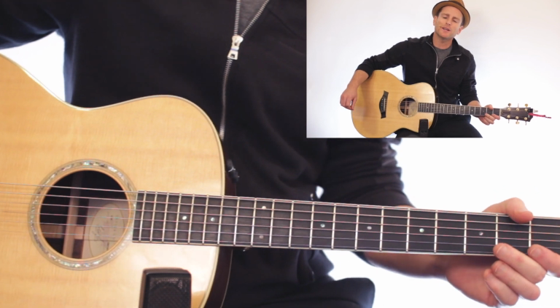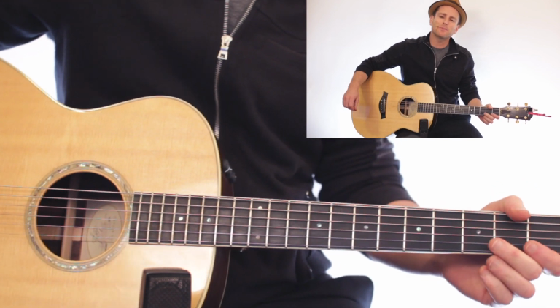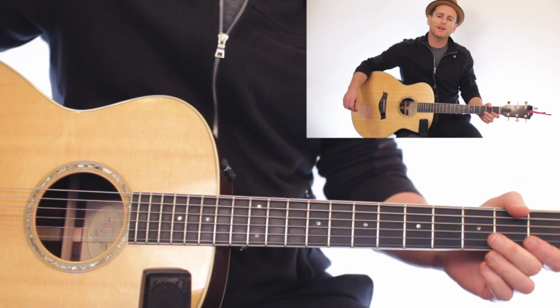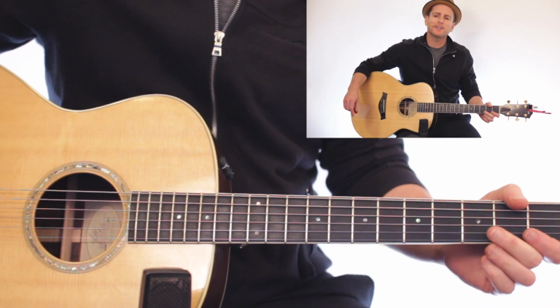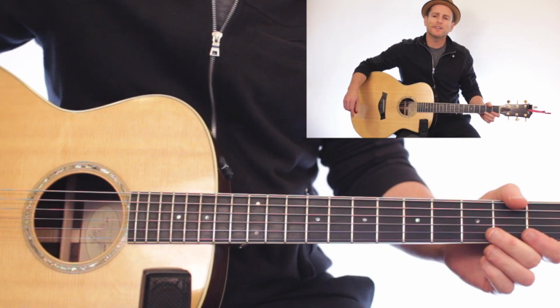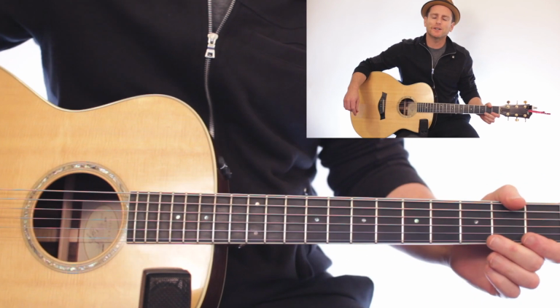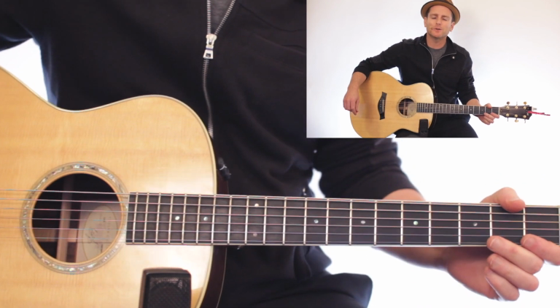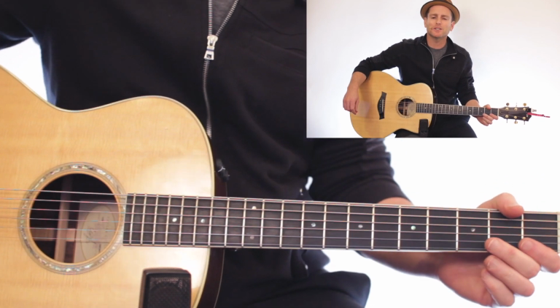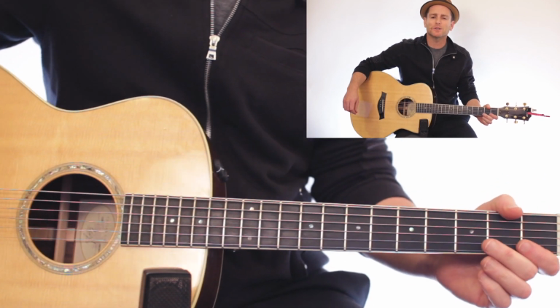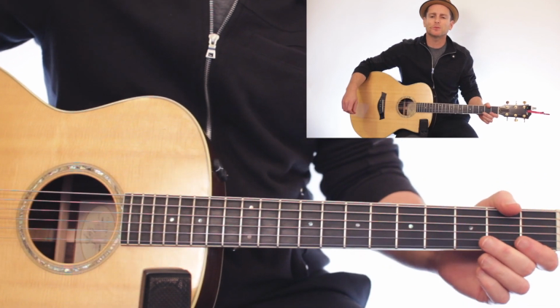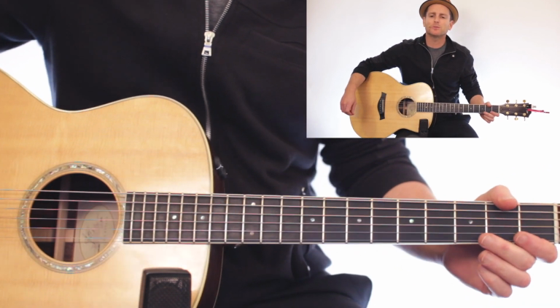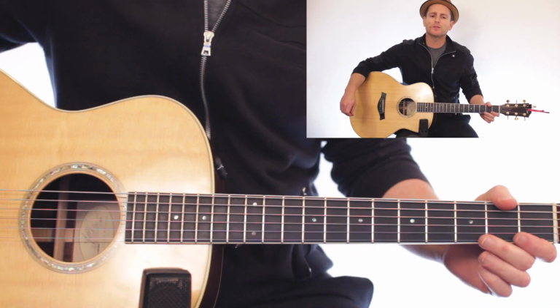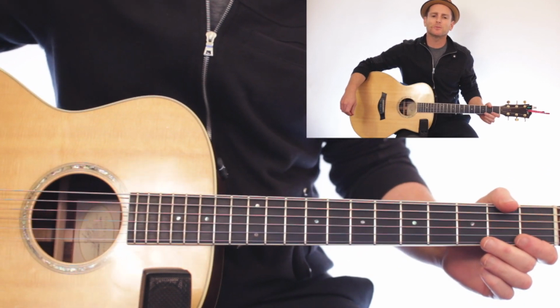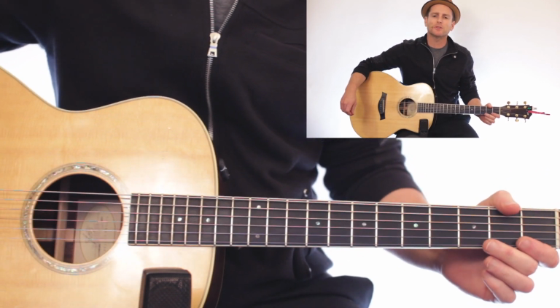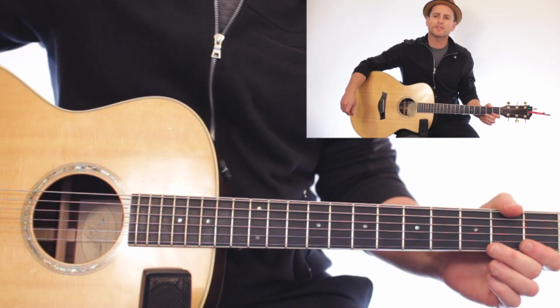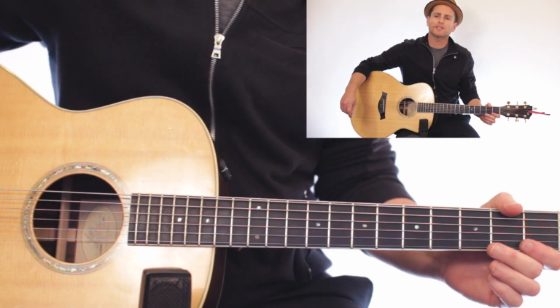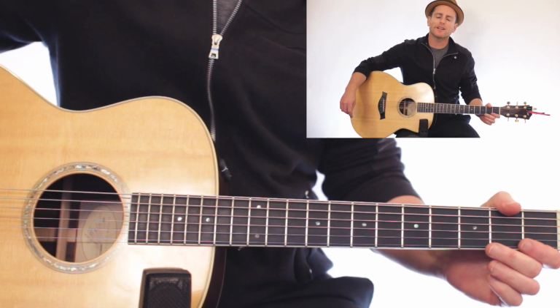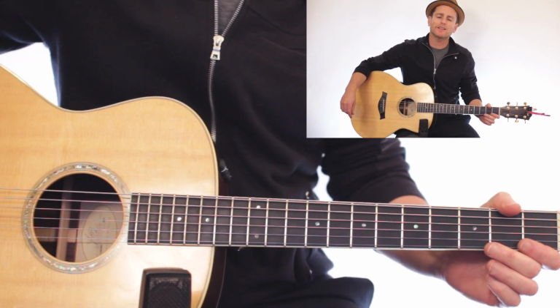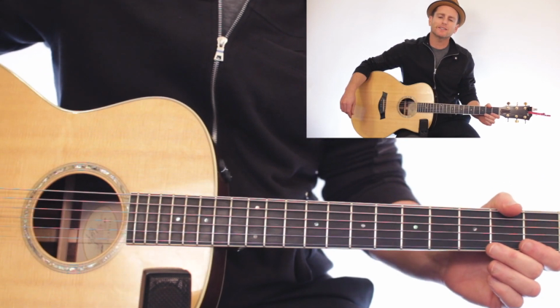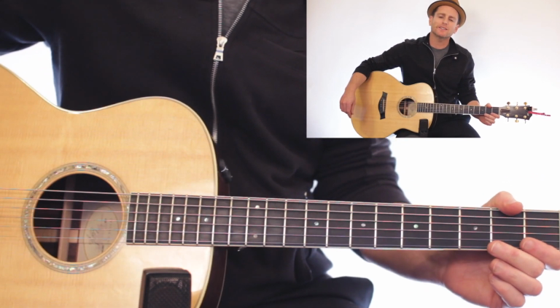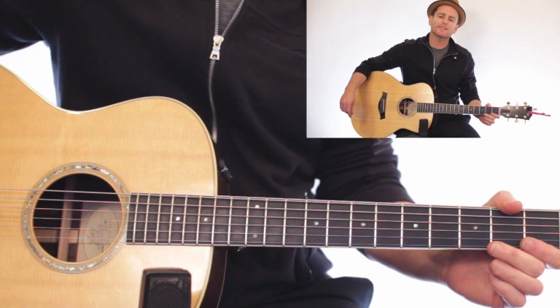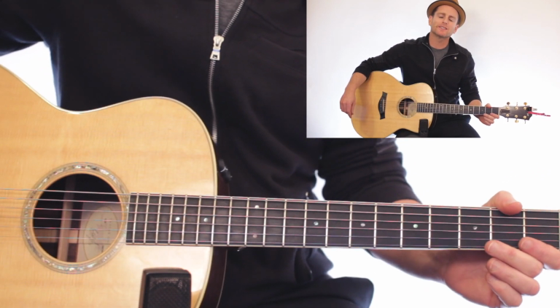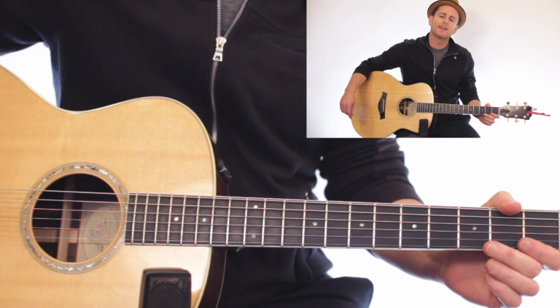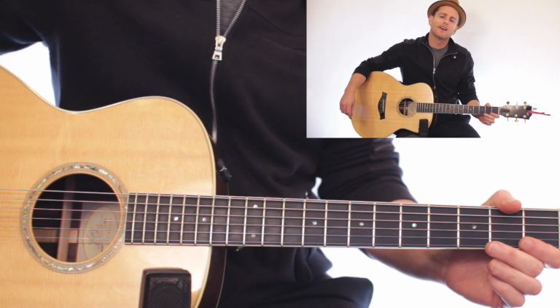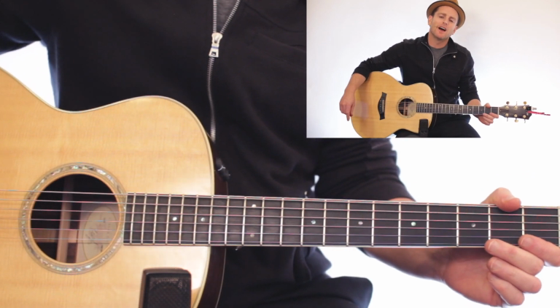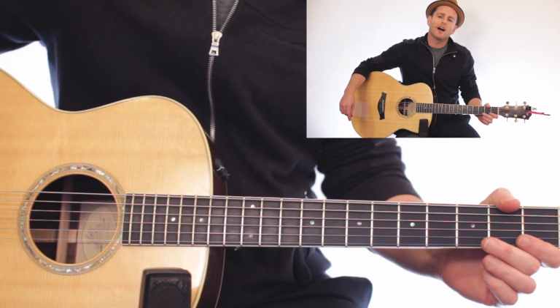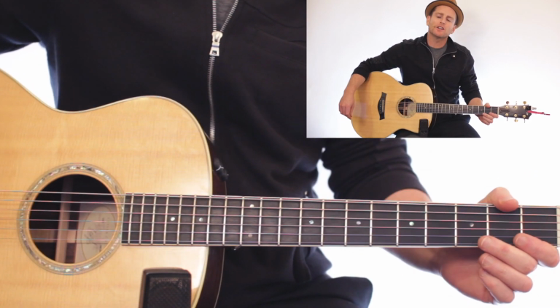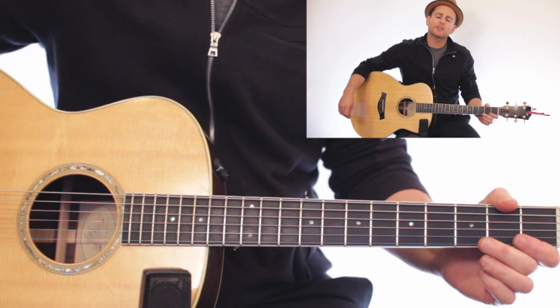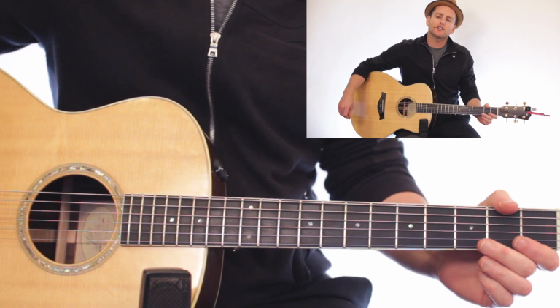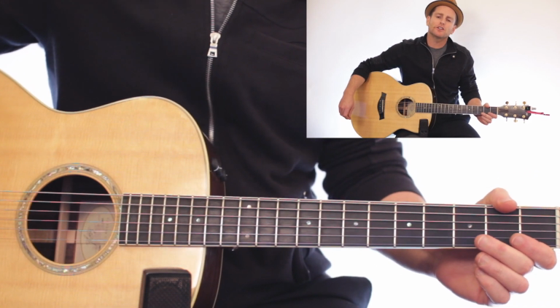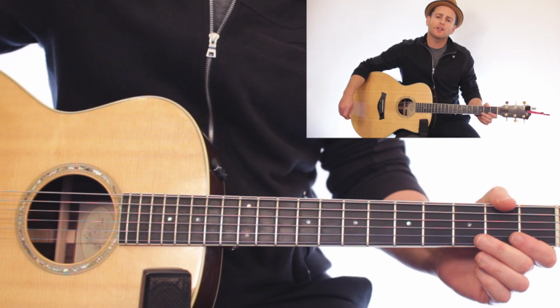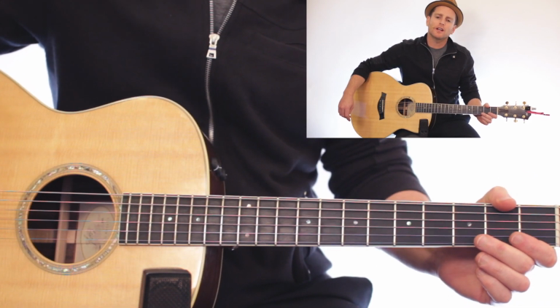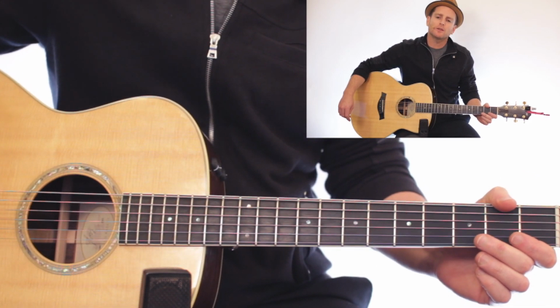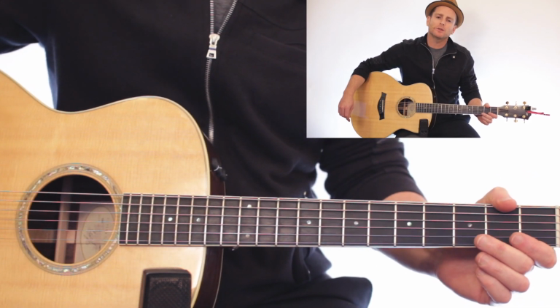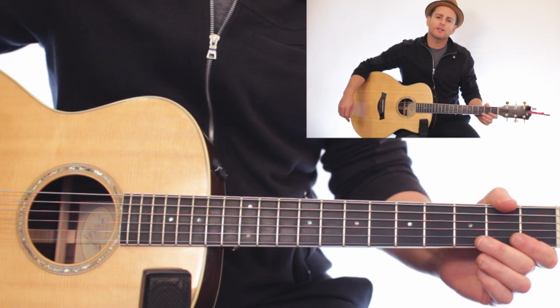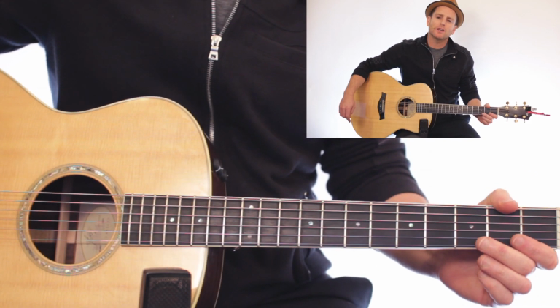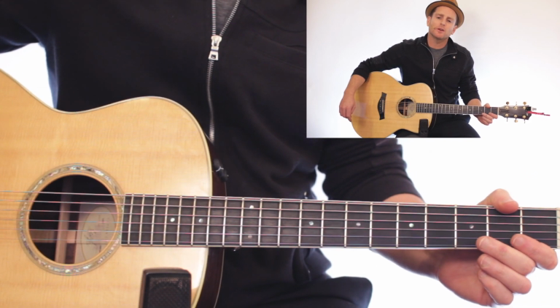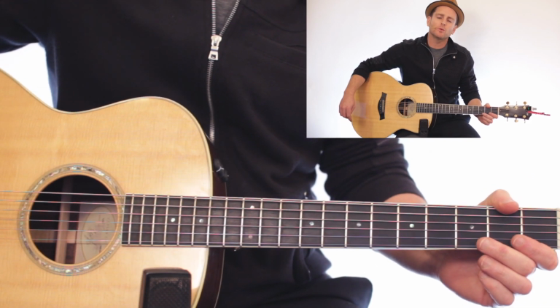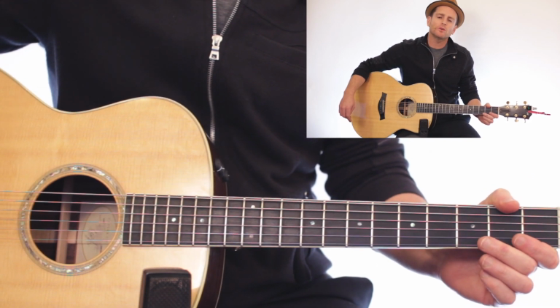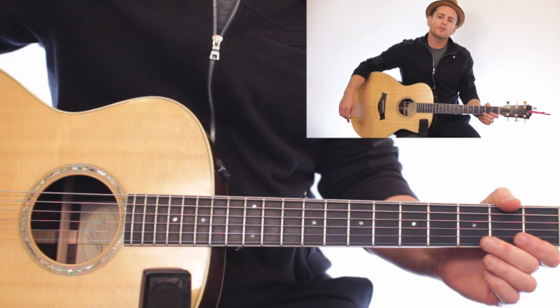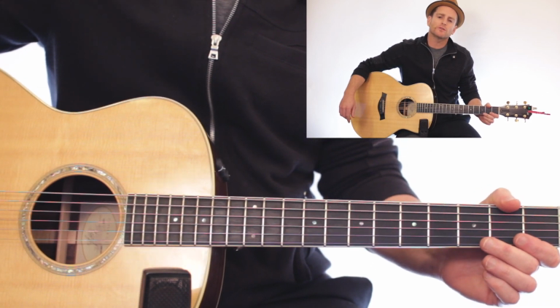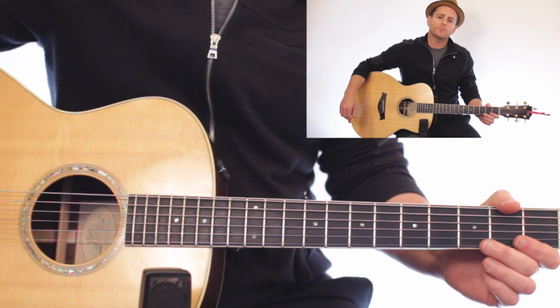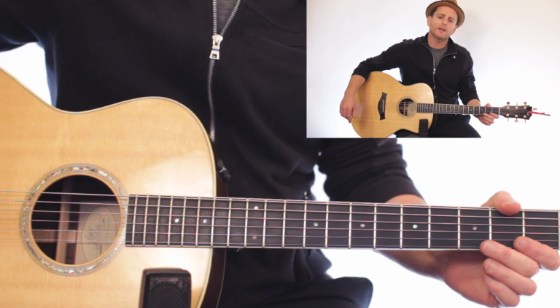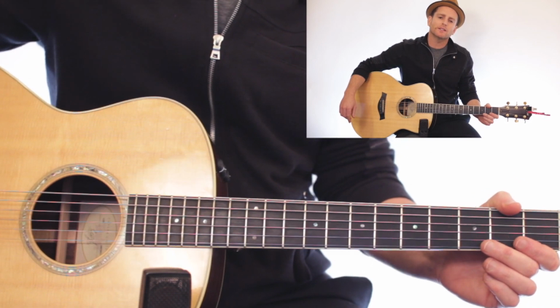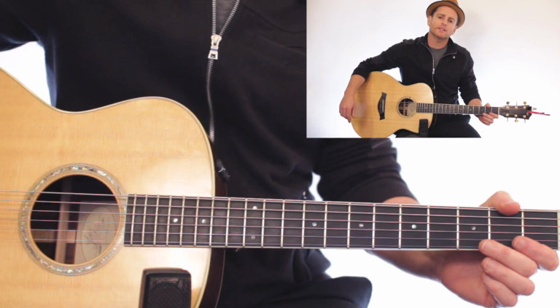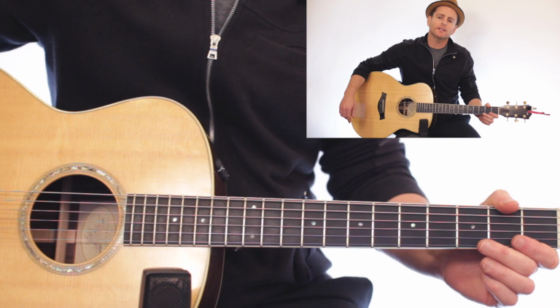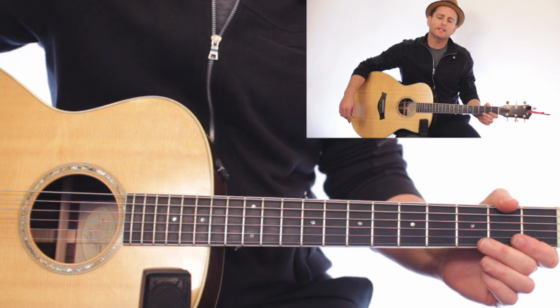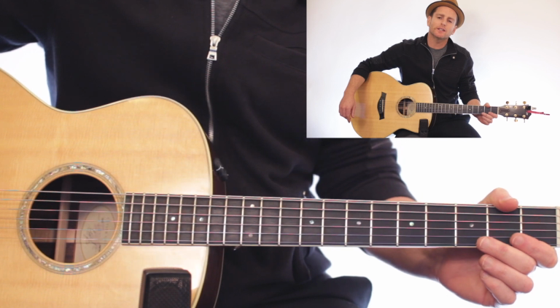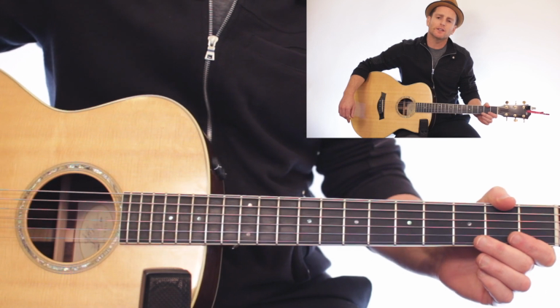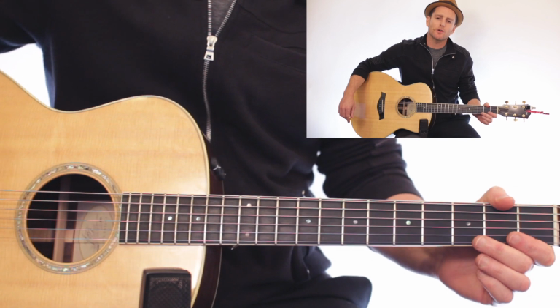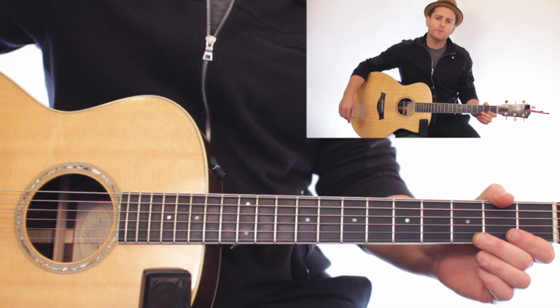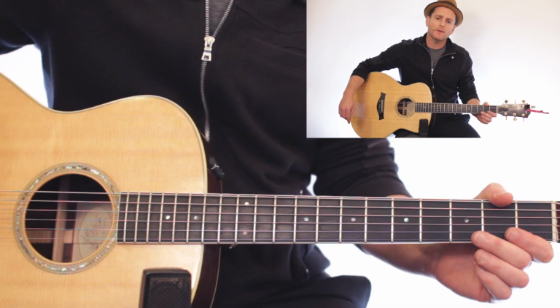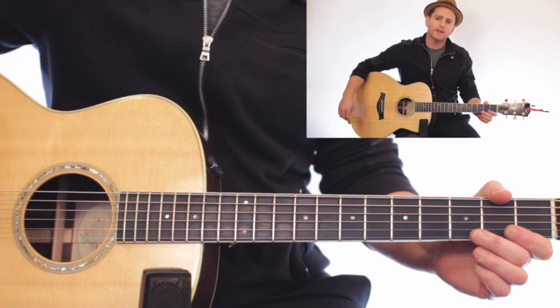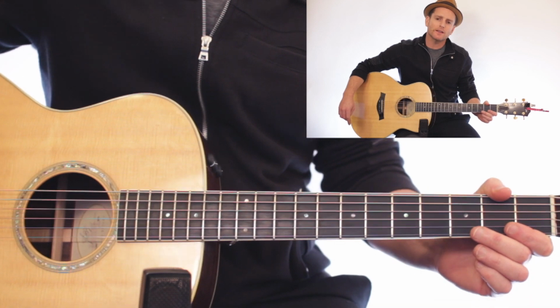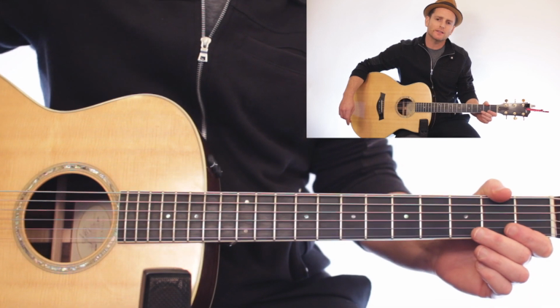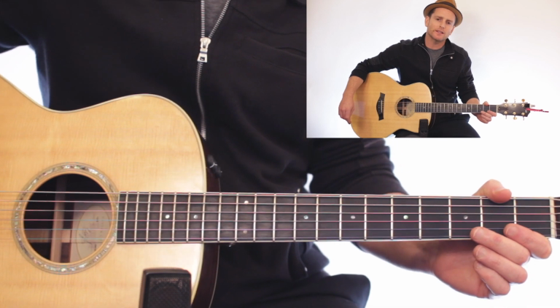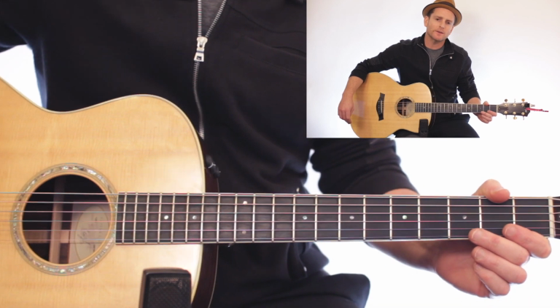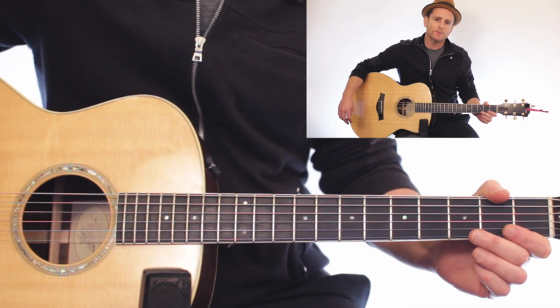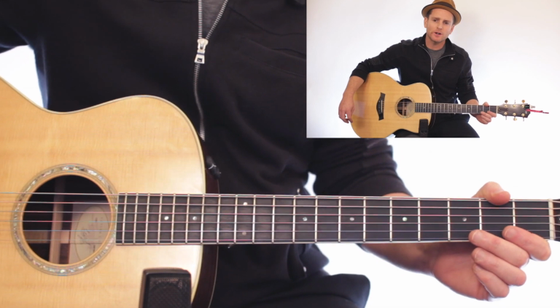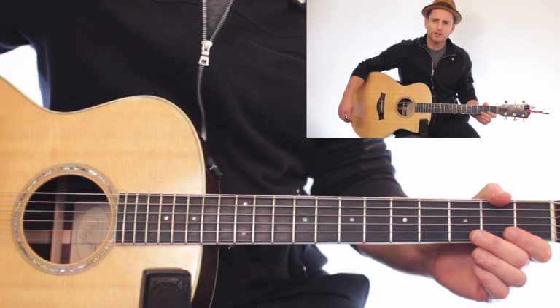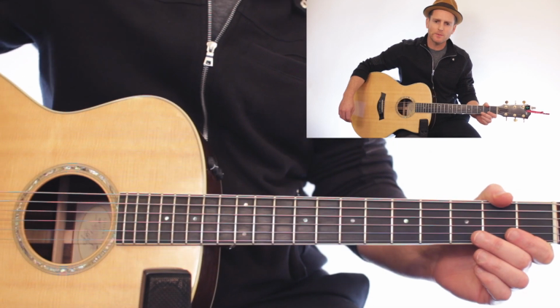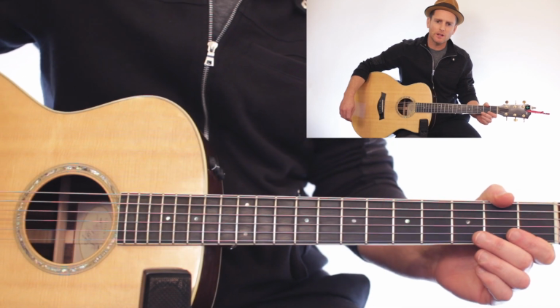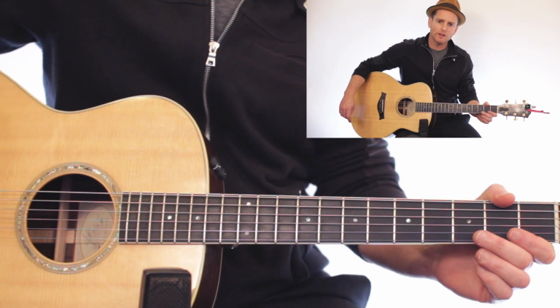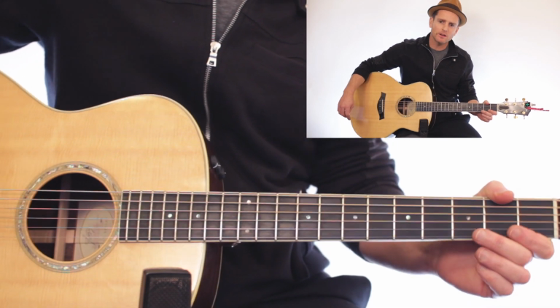Mike Binder here with MGB Music Lessons. I'm going to show you how to play Wolves by Selena Gomez and Marshmello.